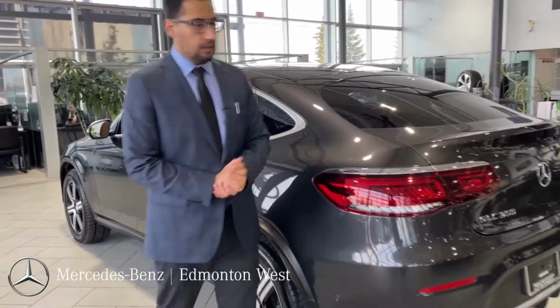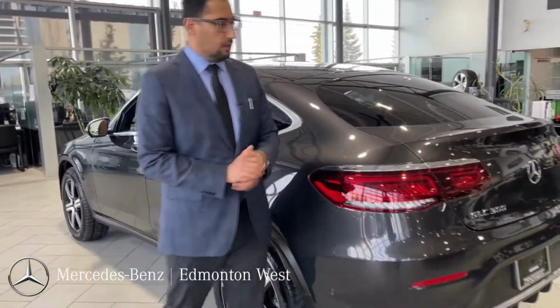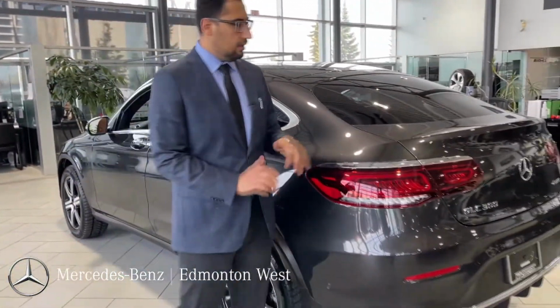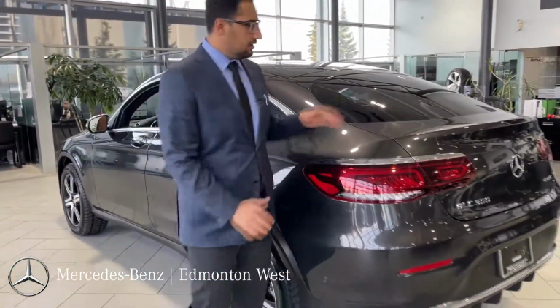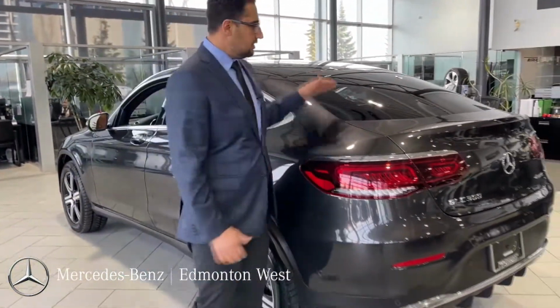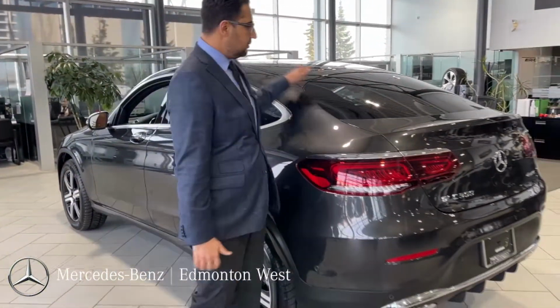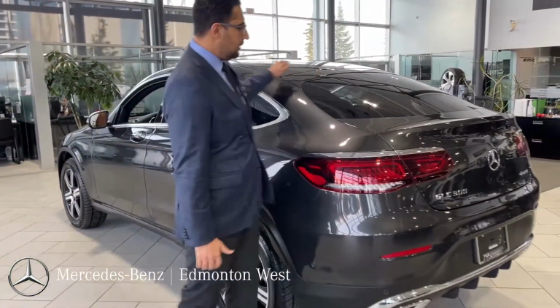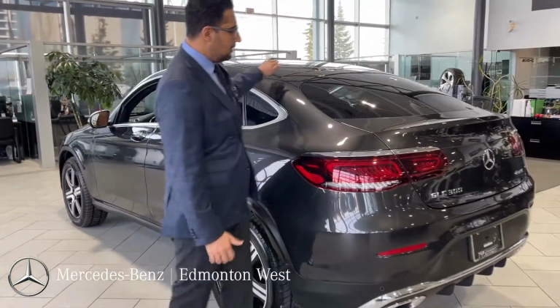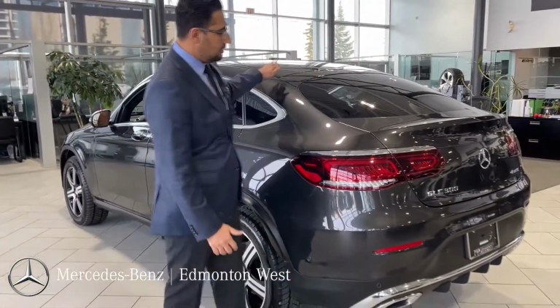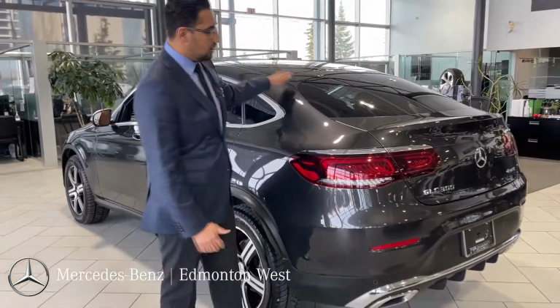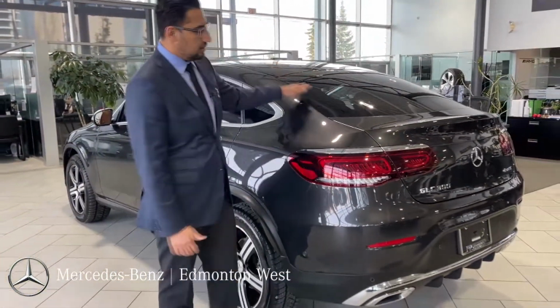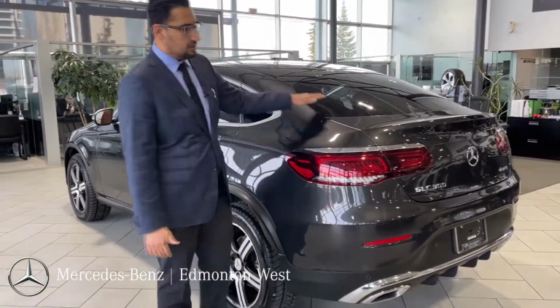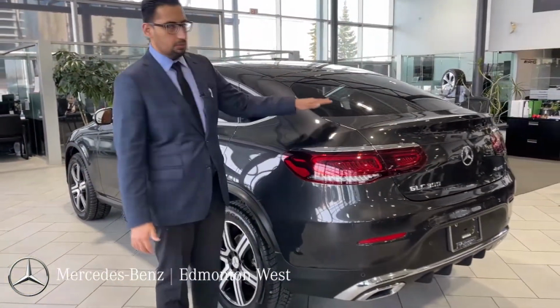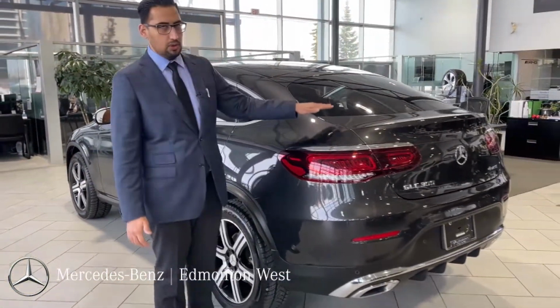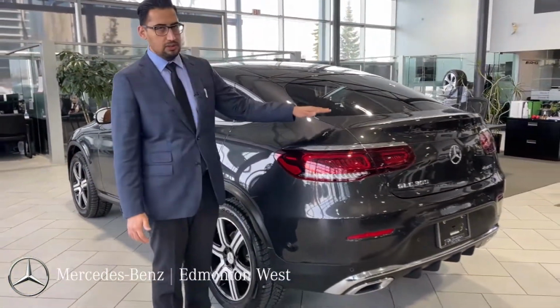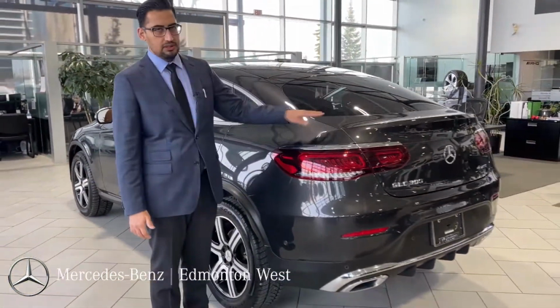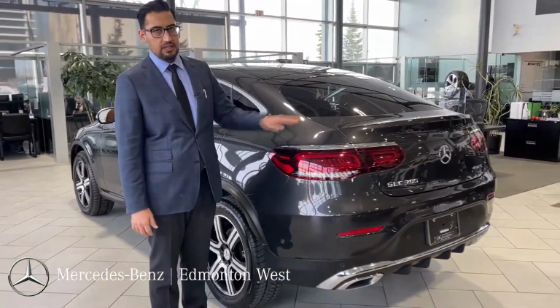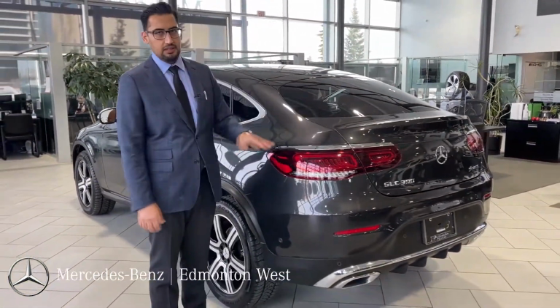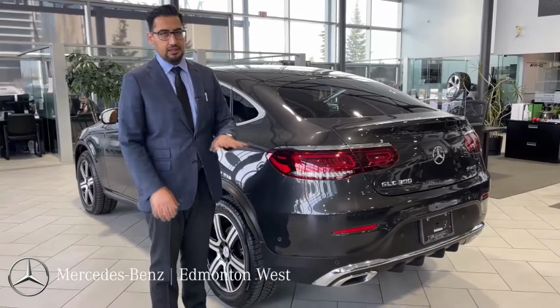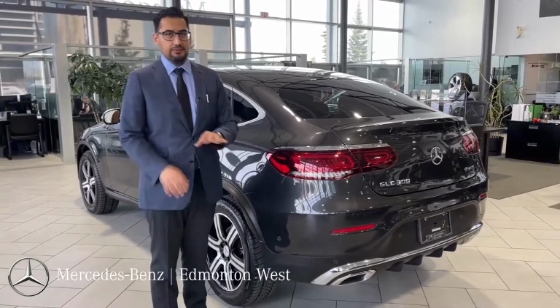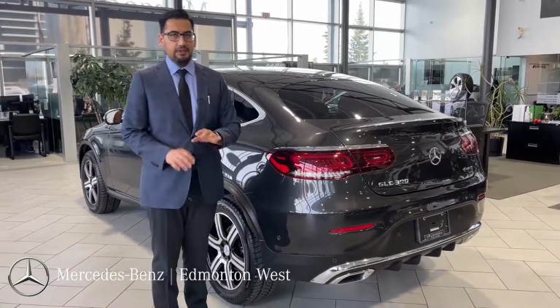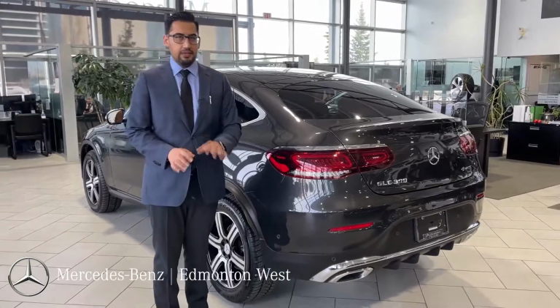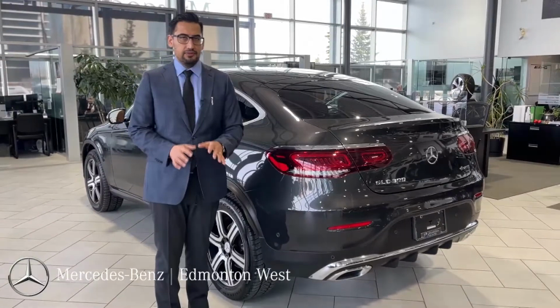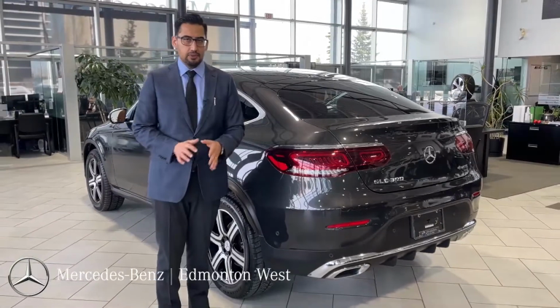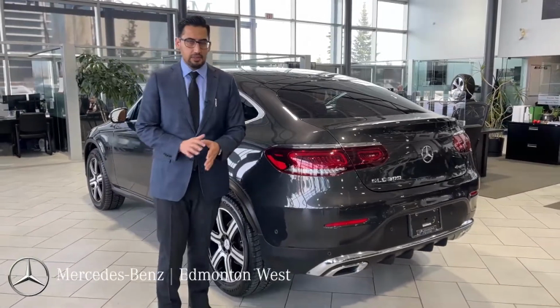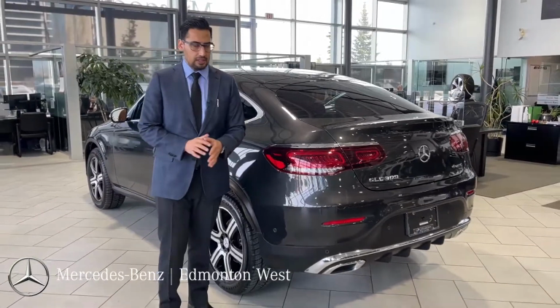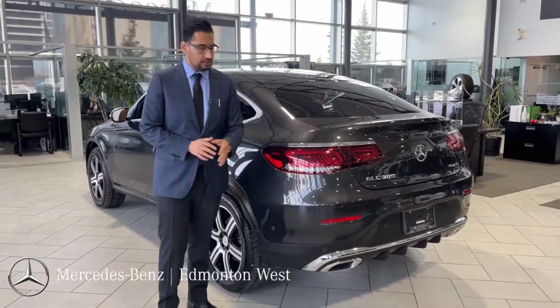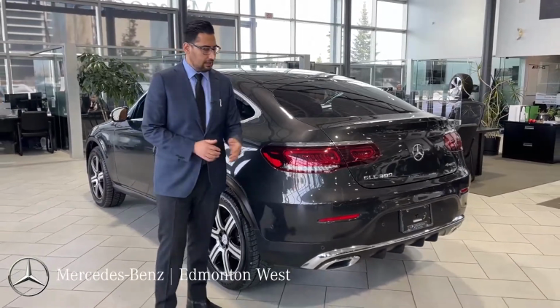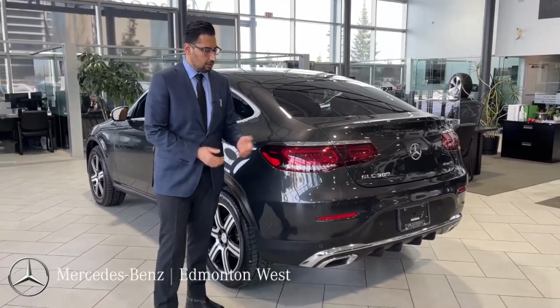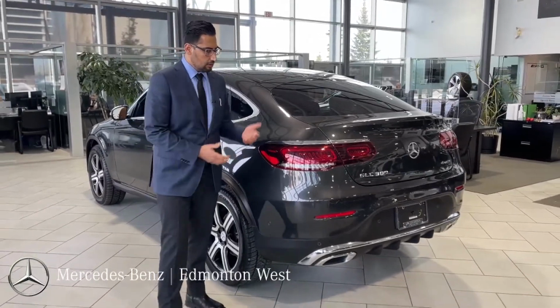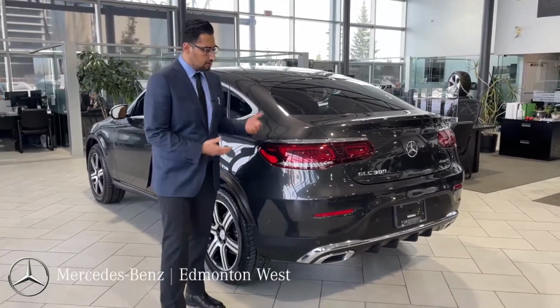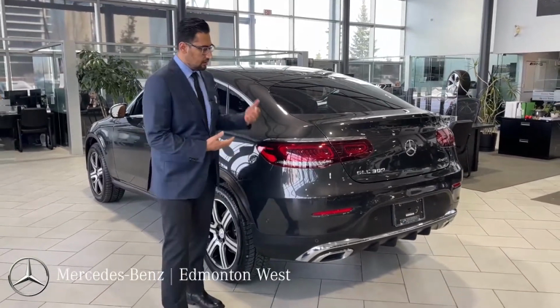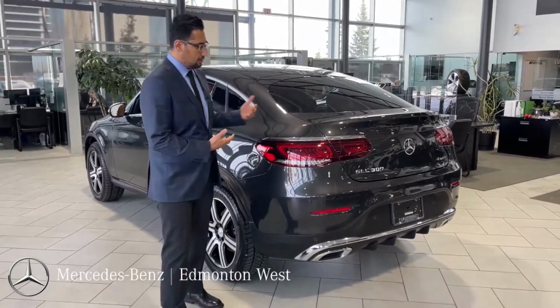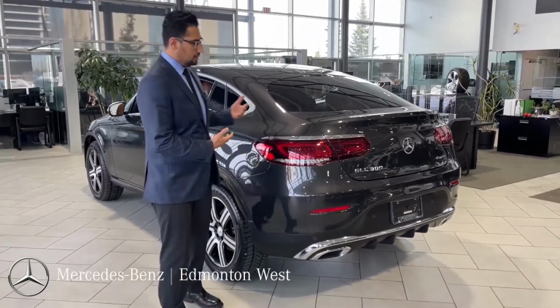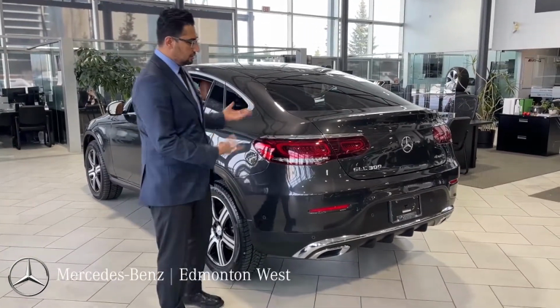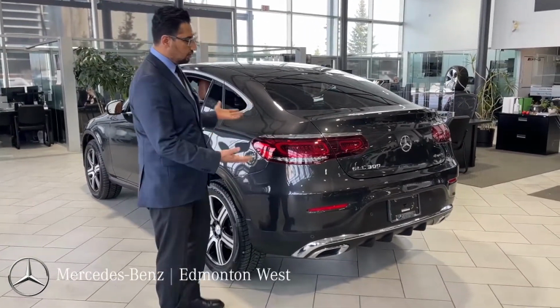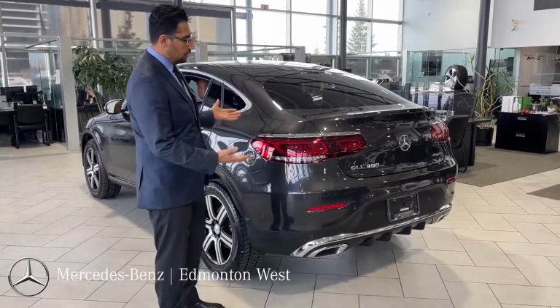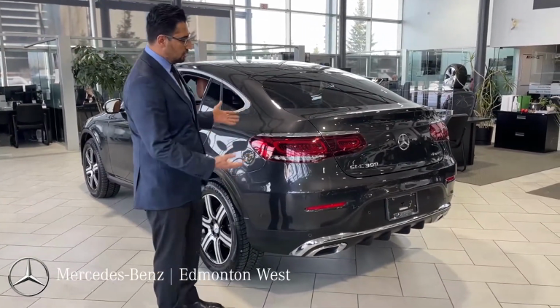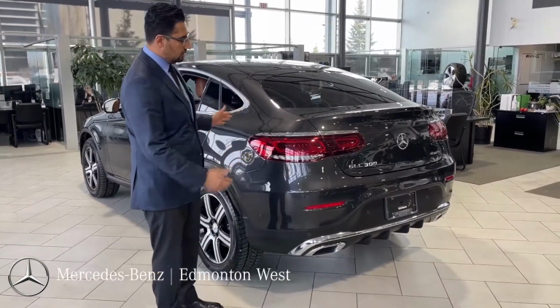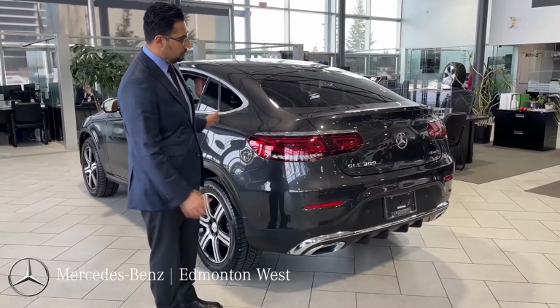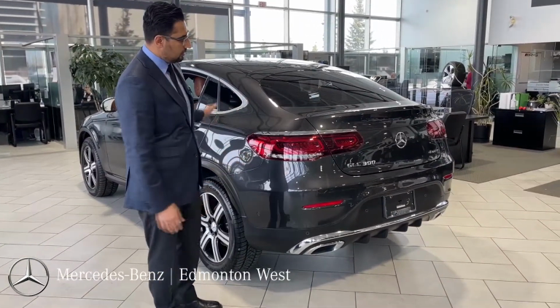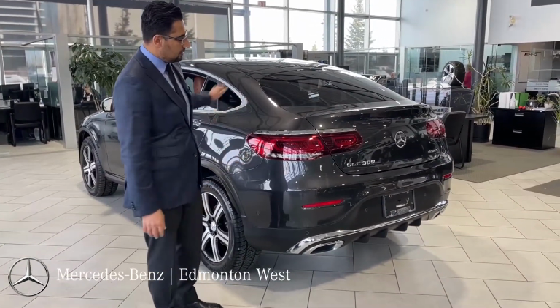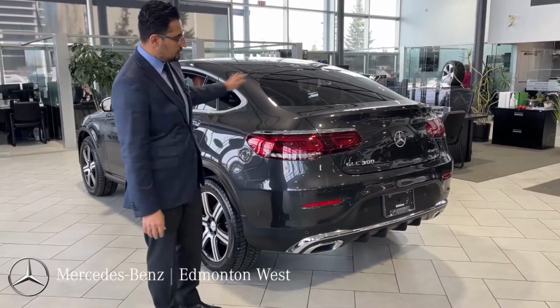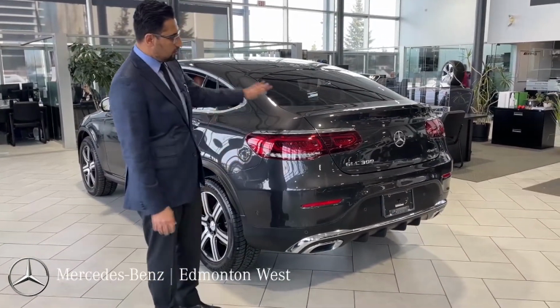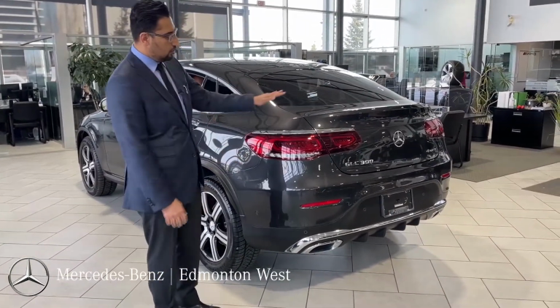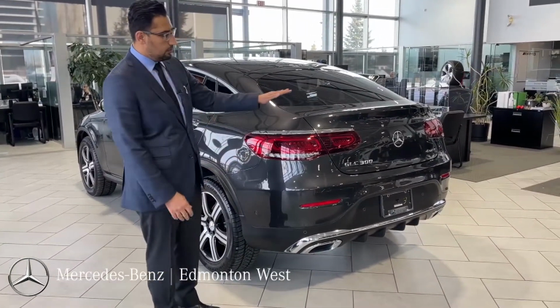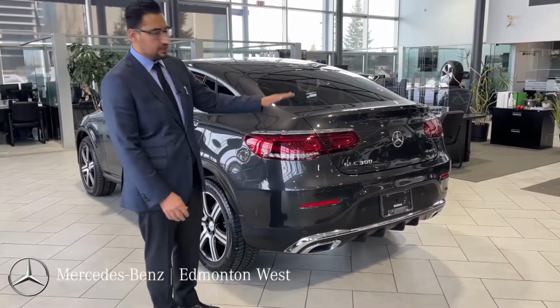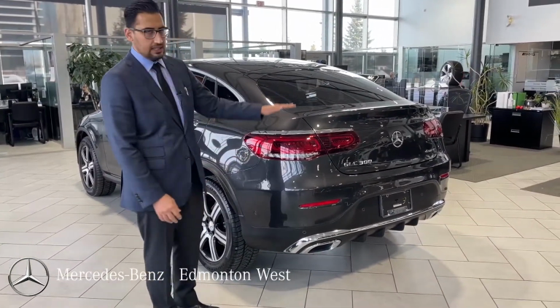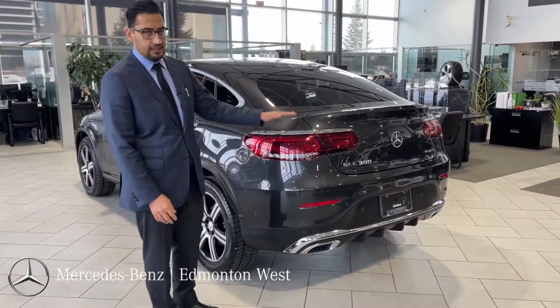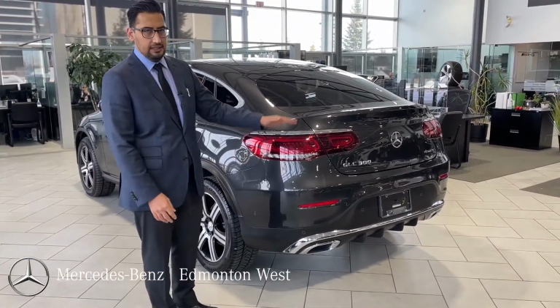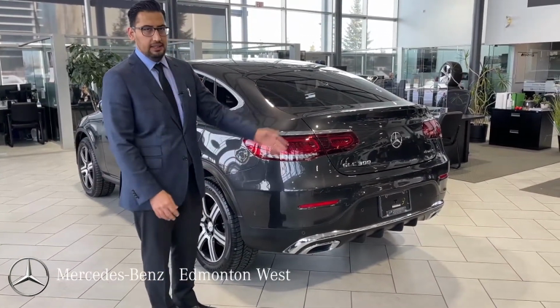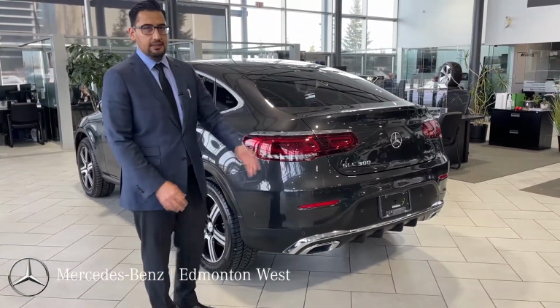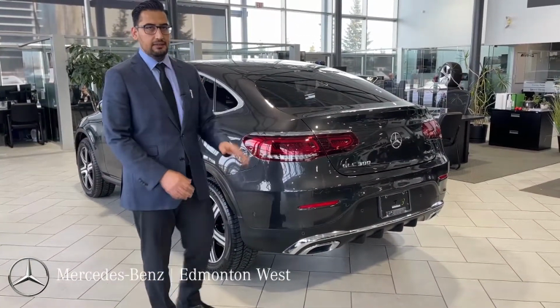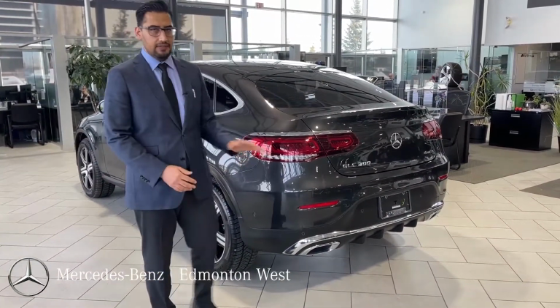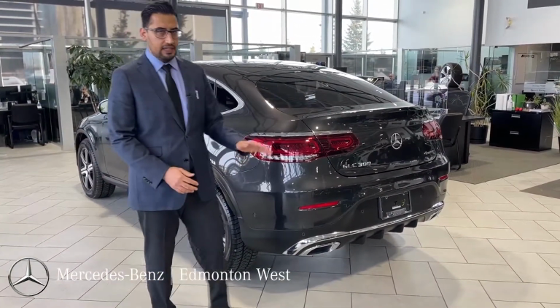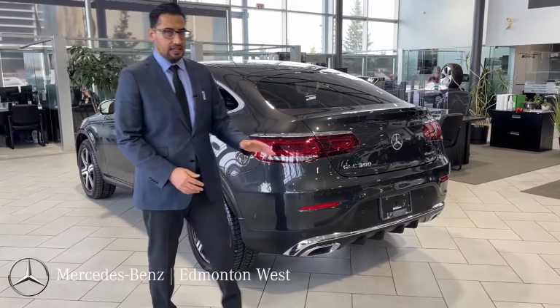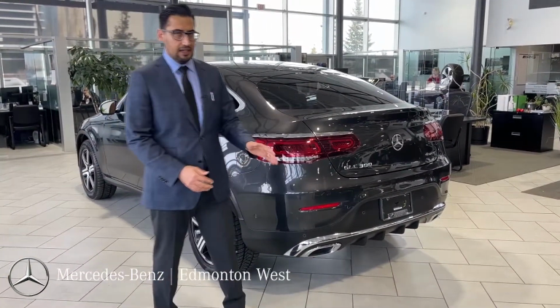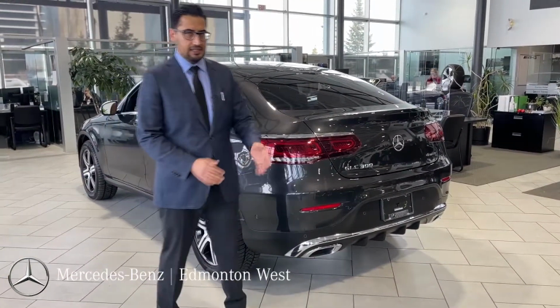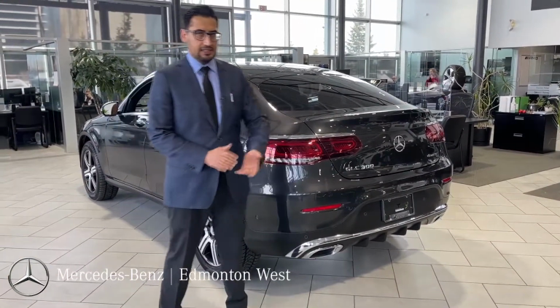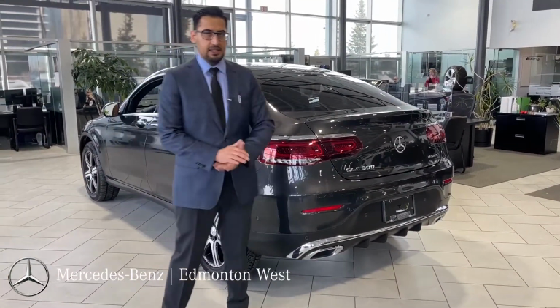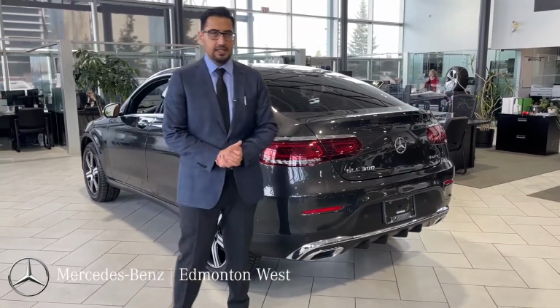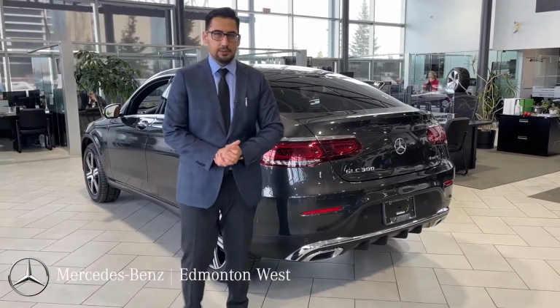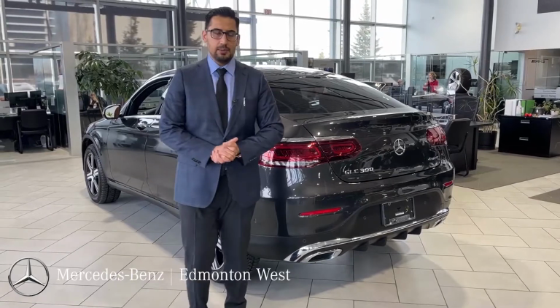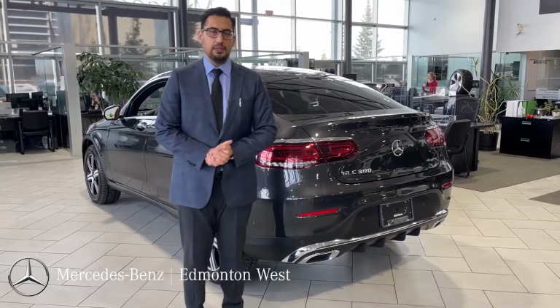This is where it shines the most. There are very few cars that look this gorgeous with this coupe design — very classy as well.